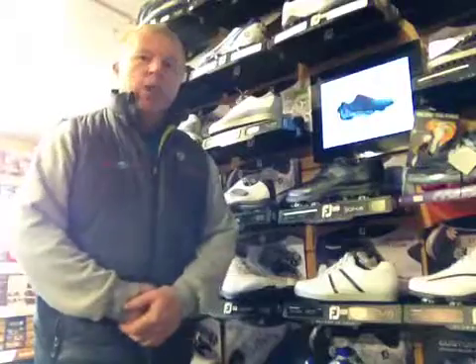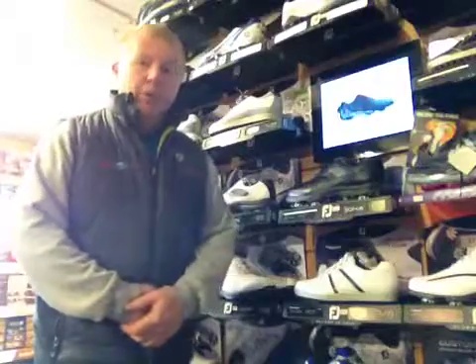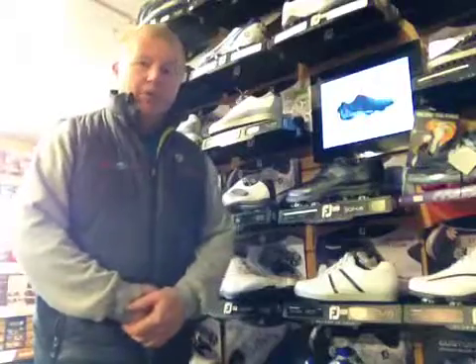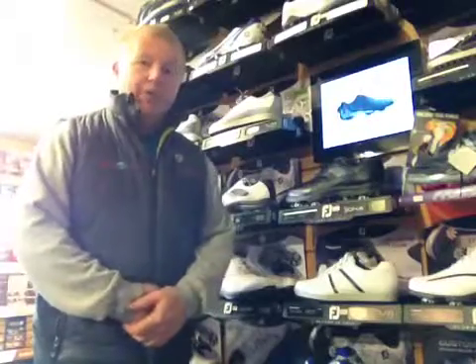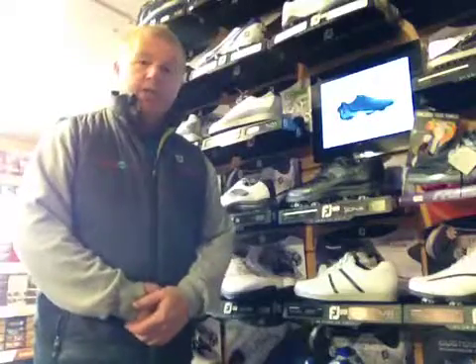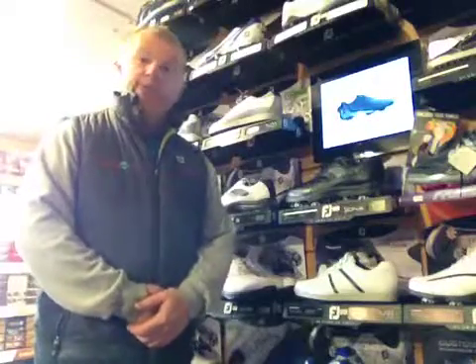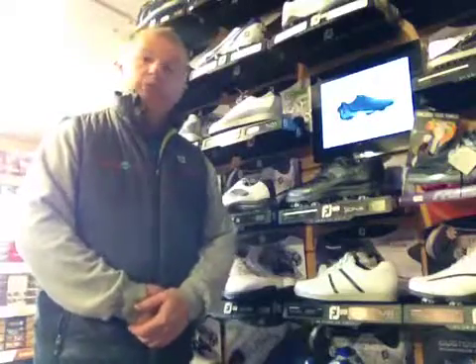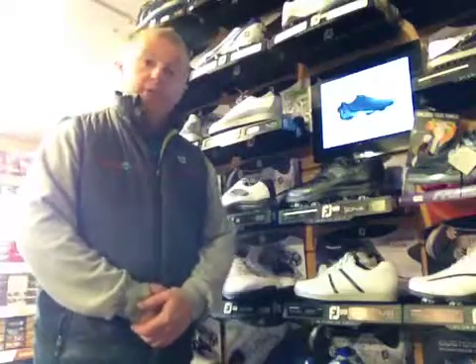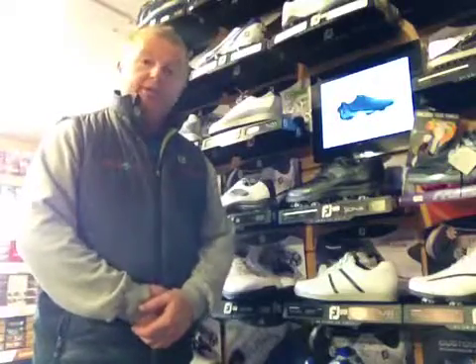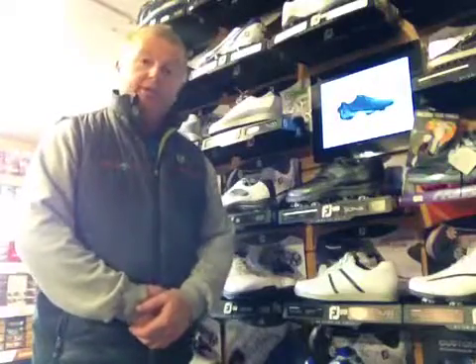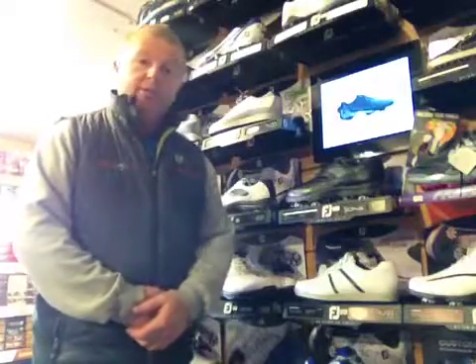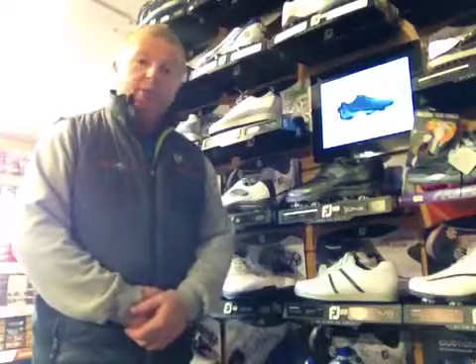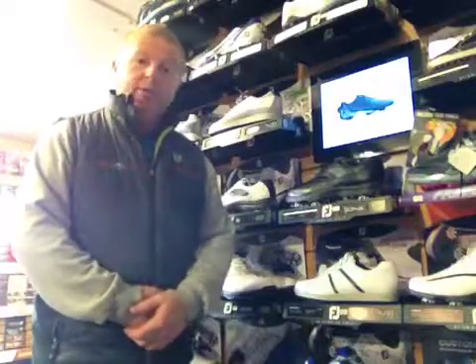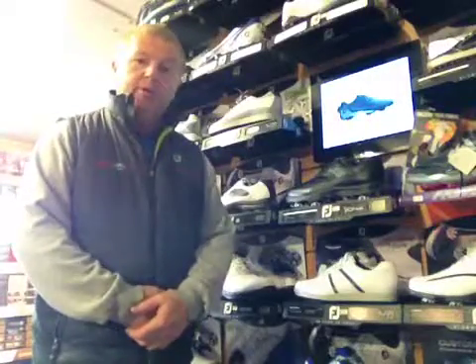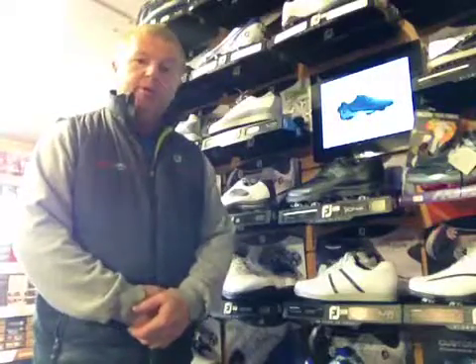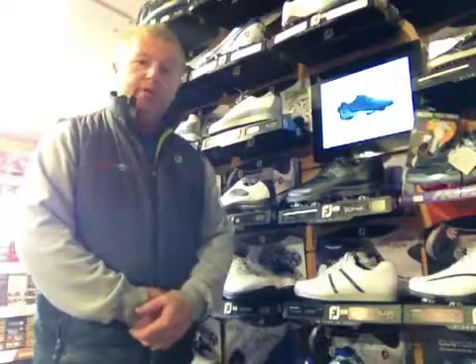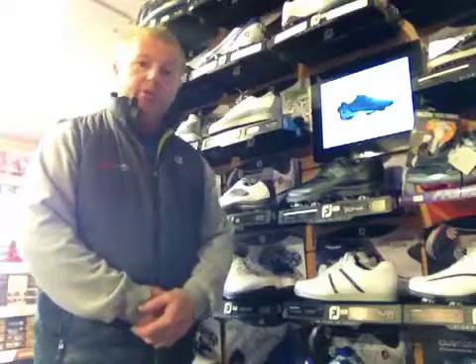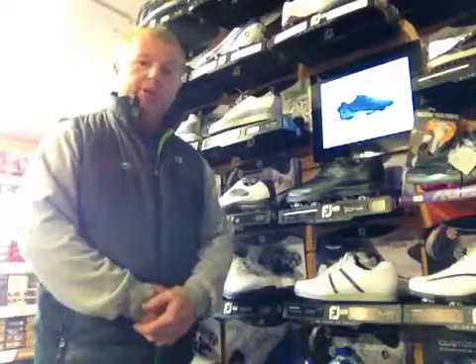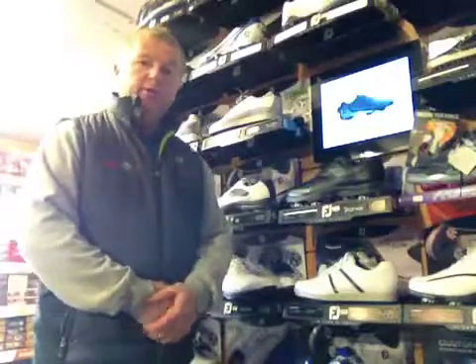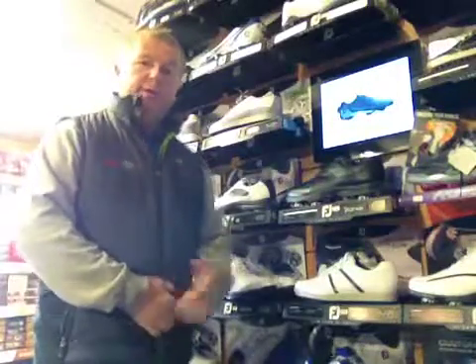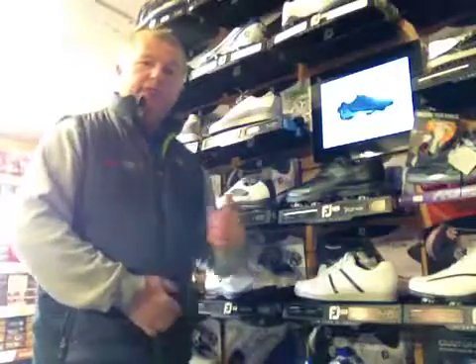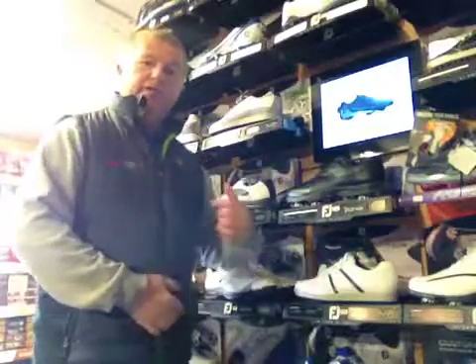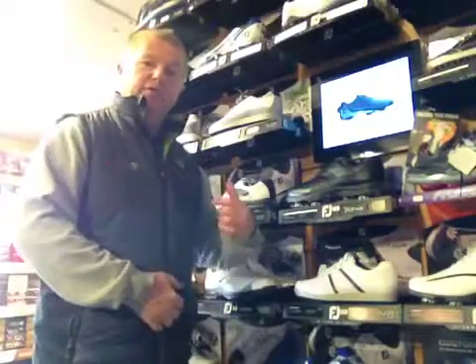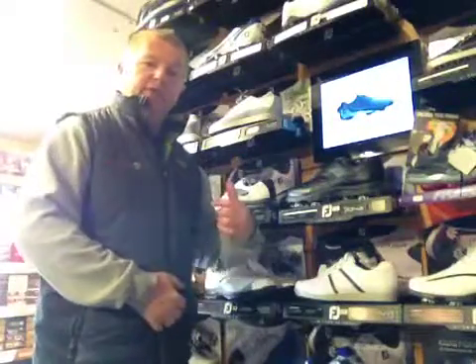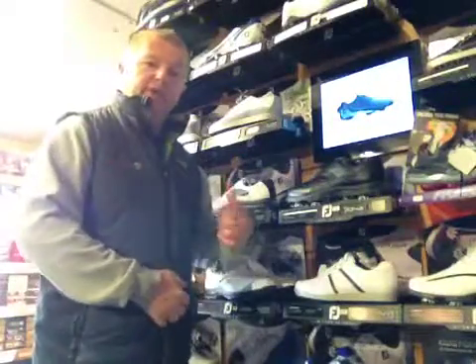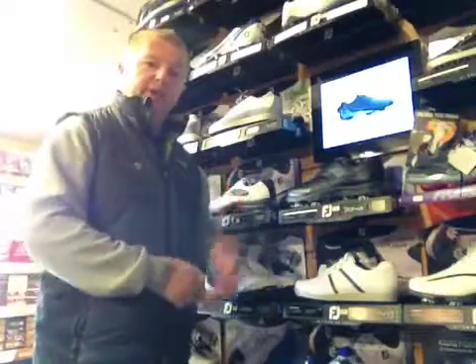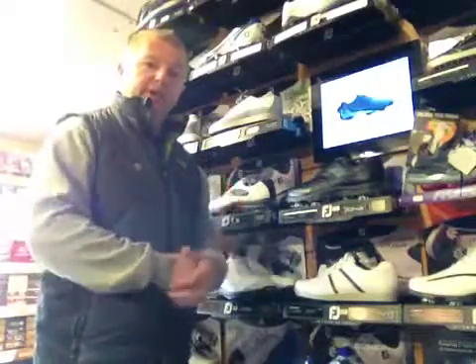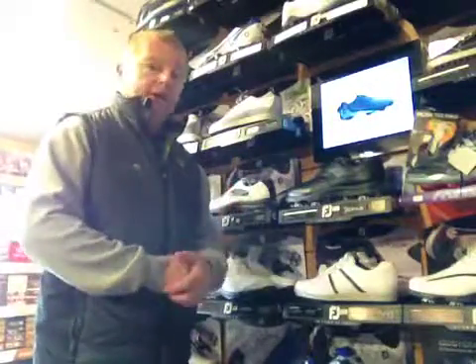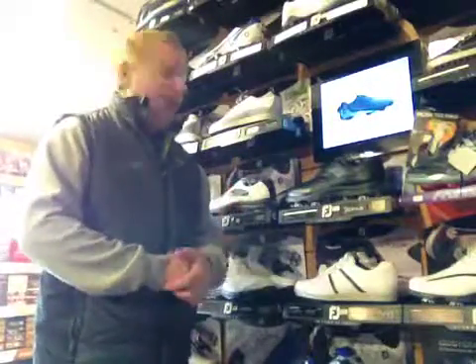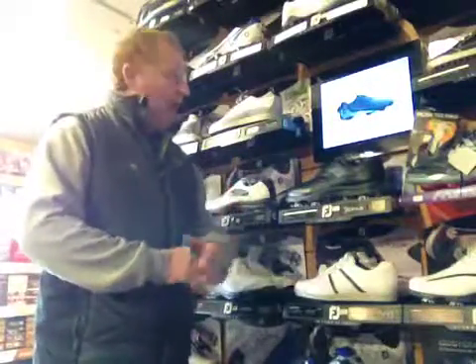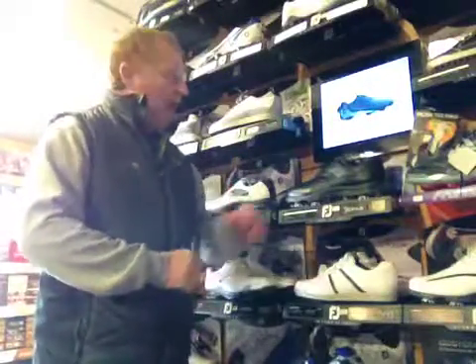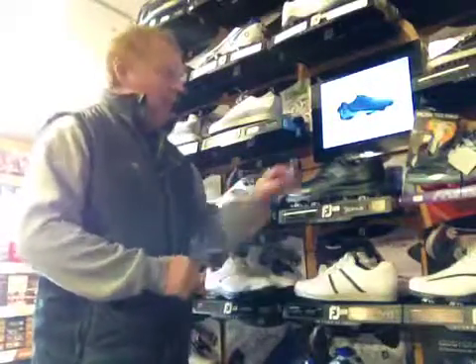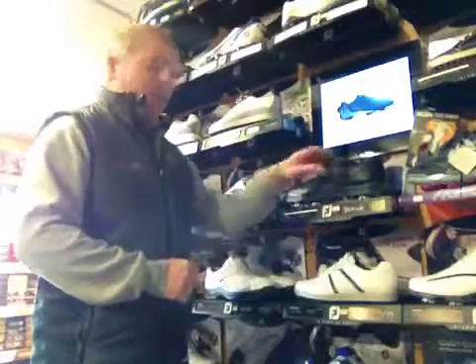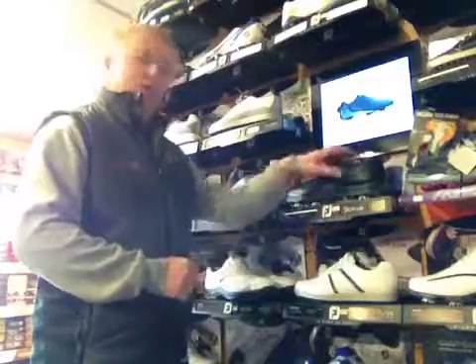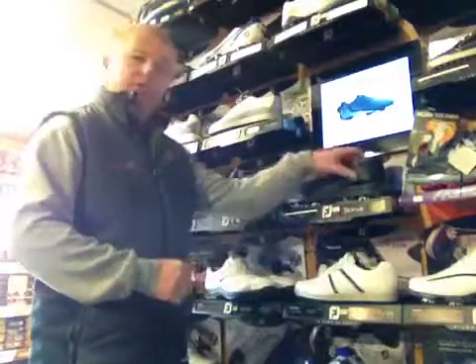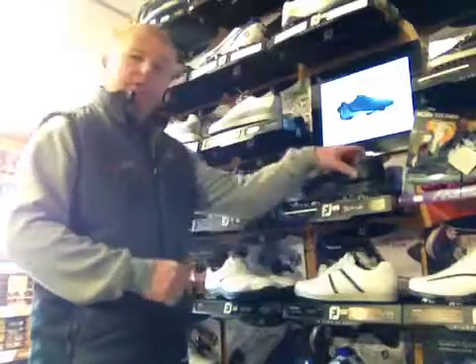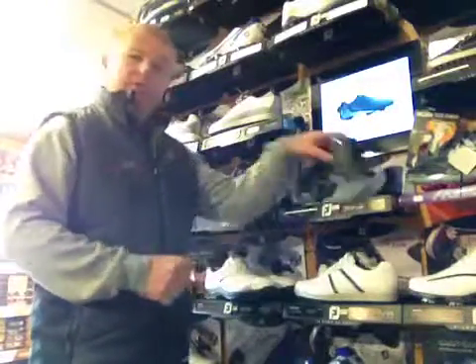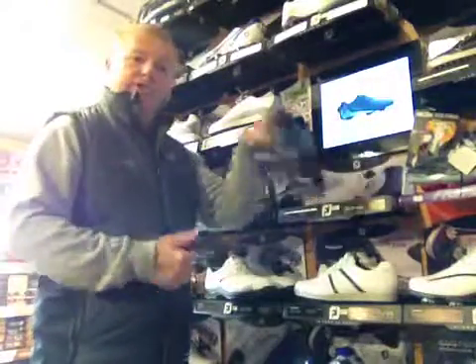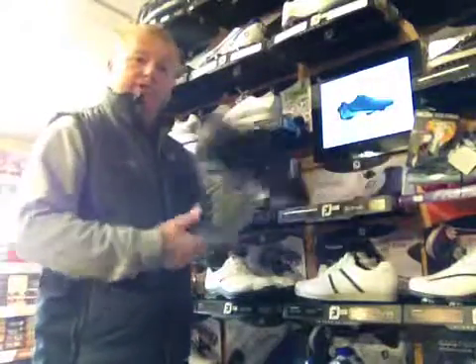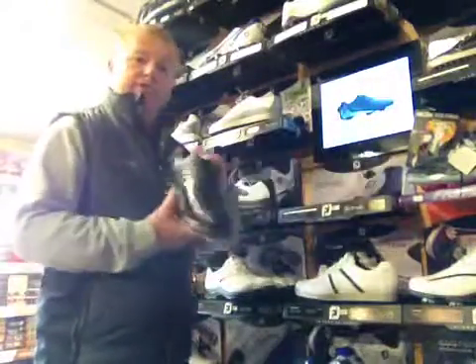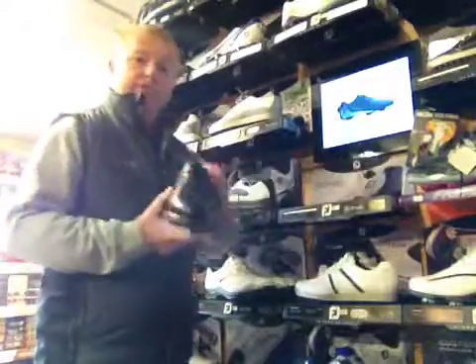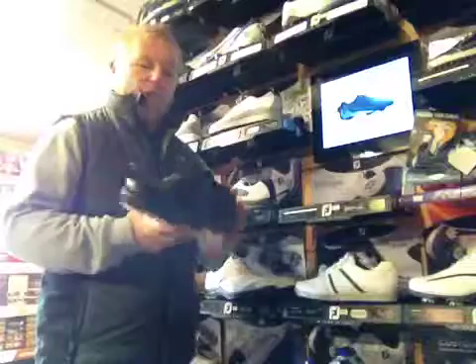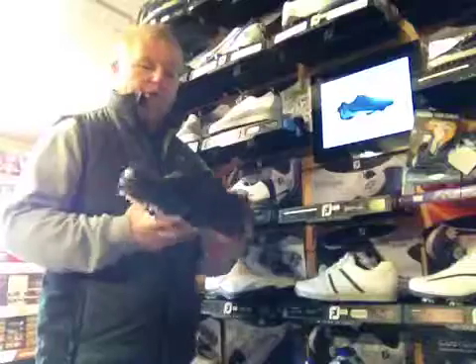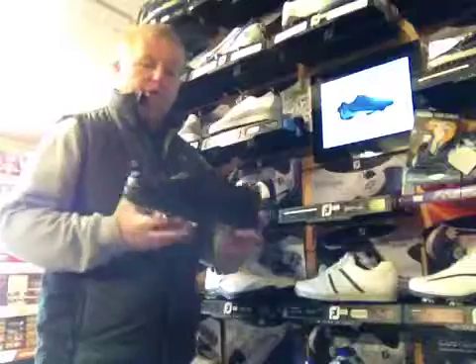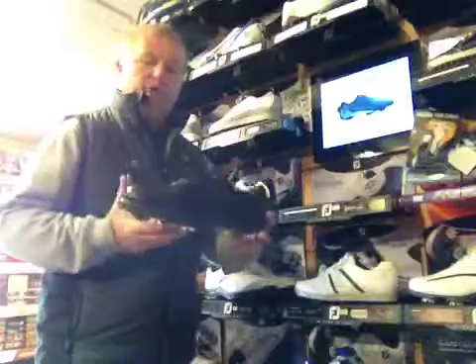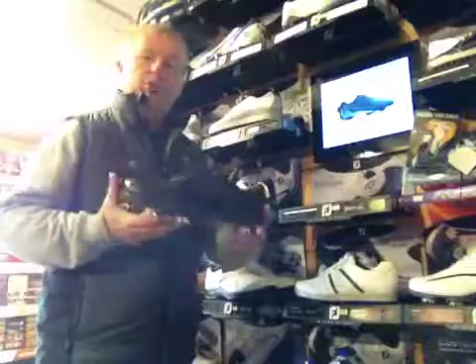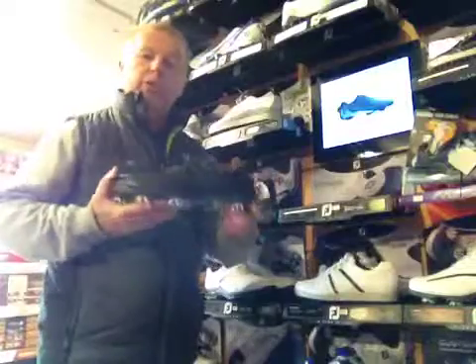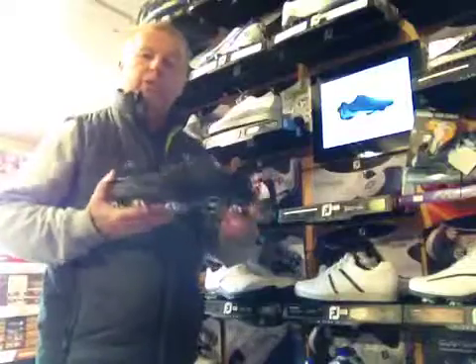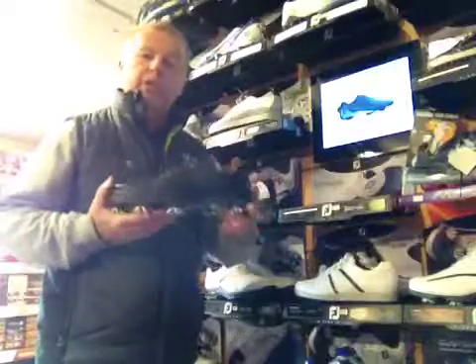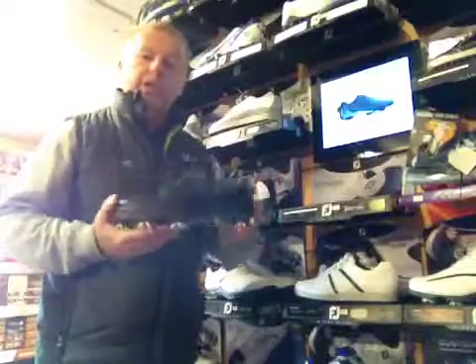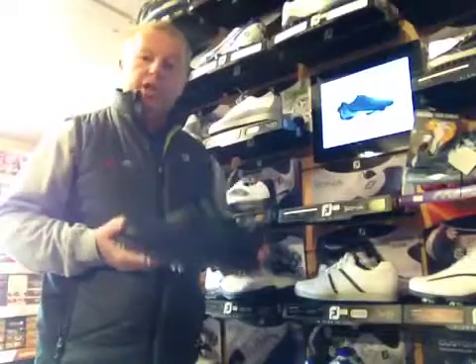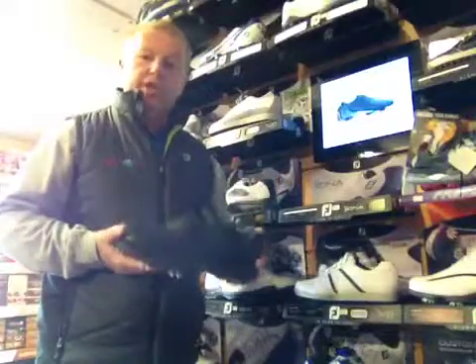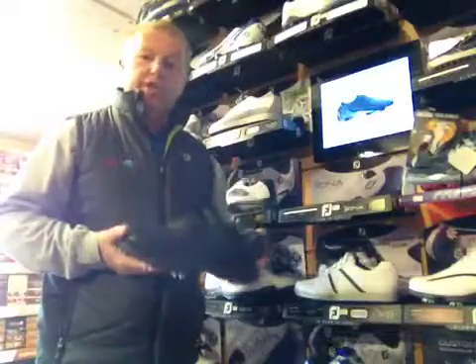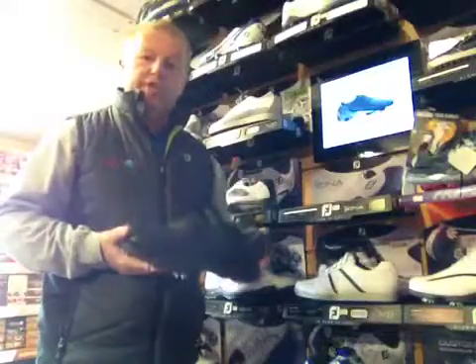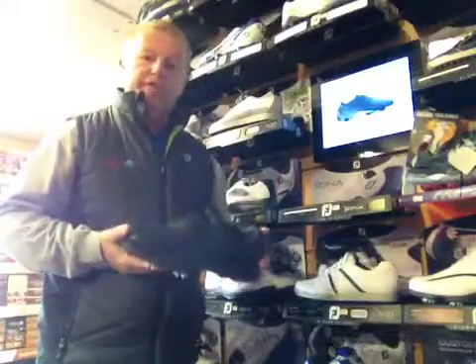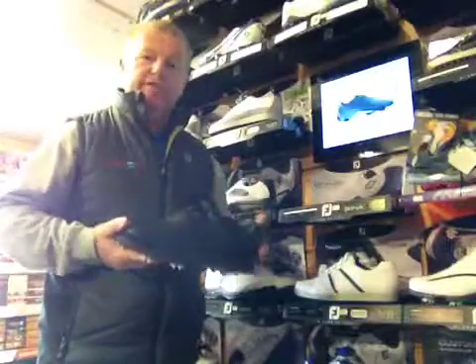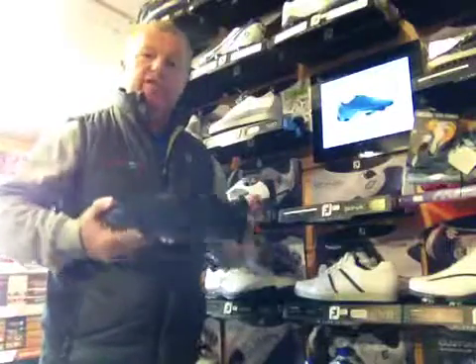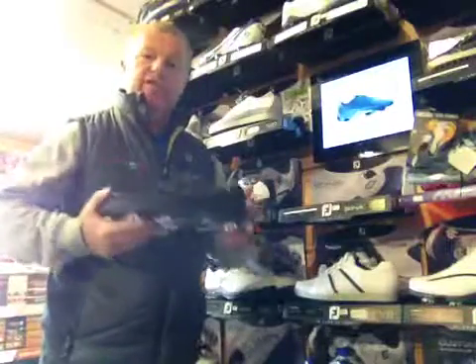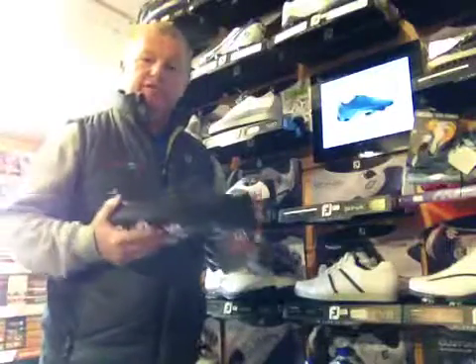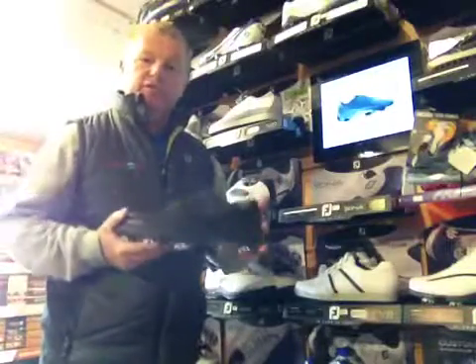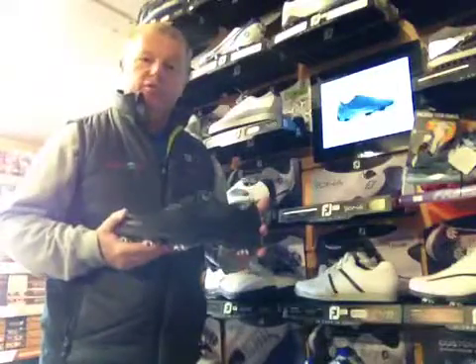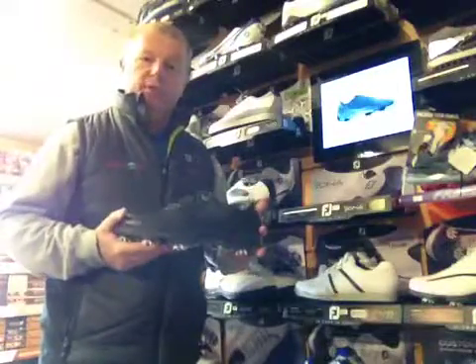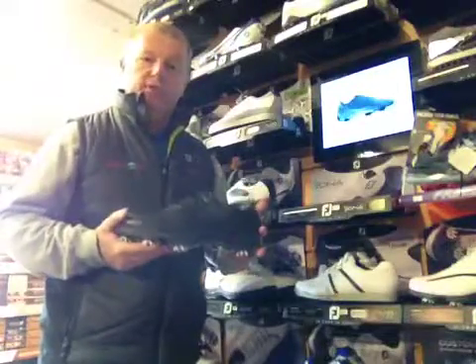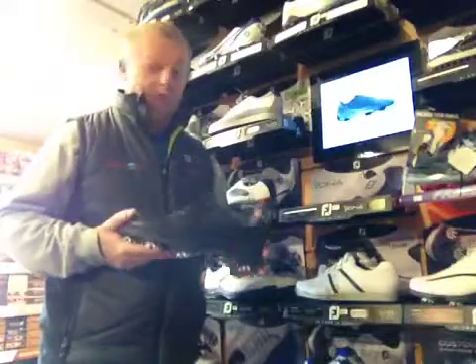Welcome to this week's What's in the Shop. This week we're back on Footjoy and the Contour Series Golf Shoe, which is exclusive to Foremost.